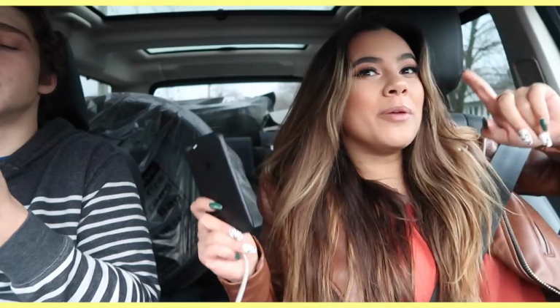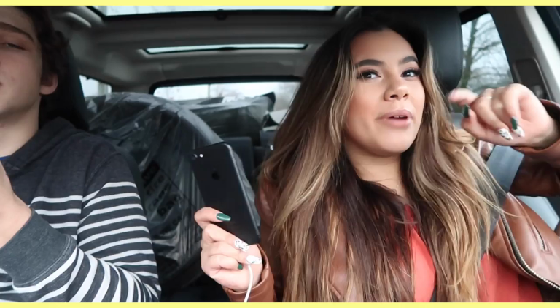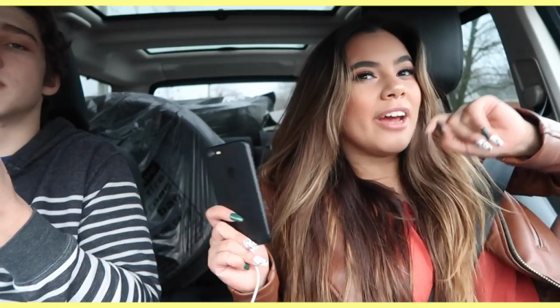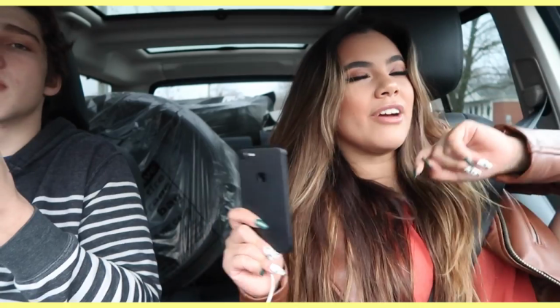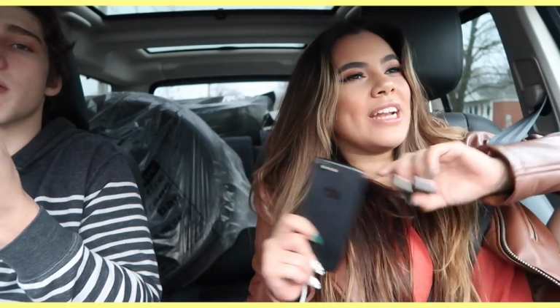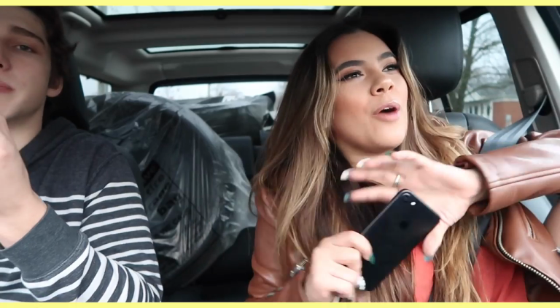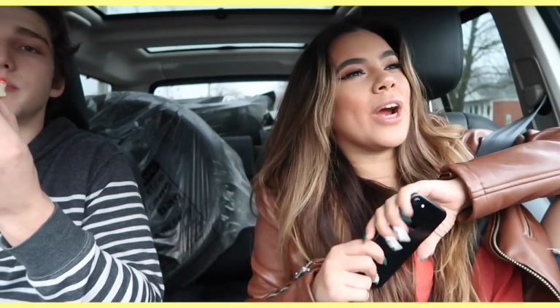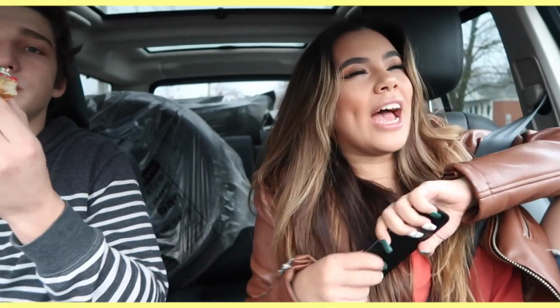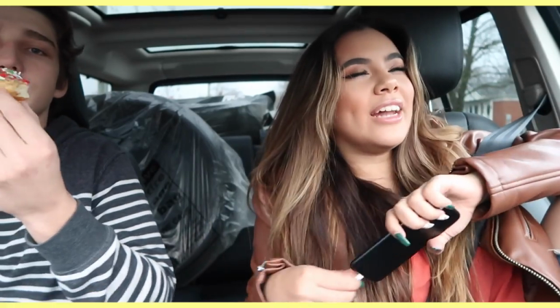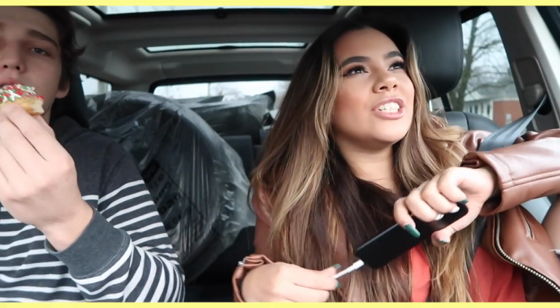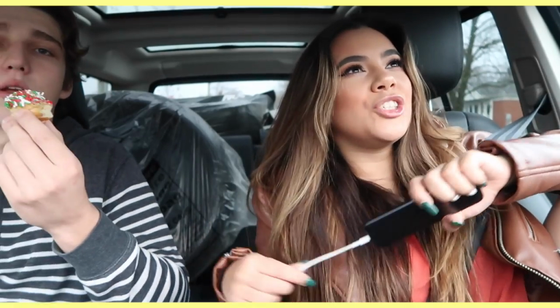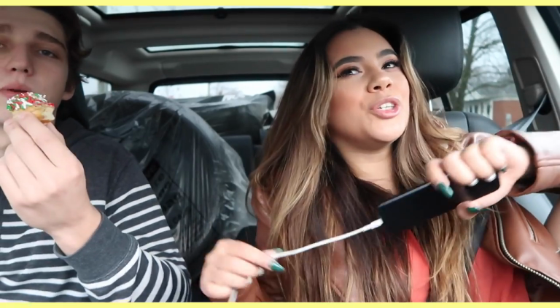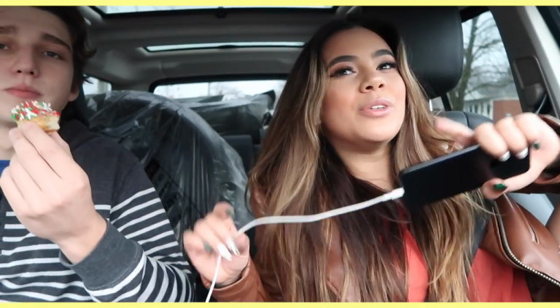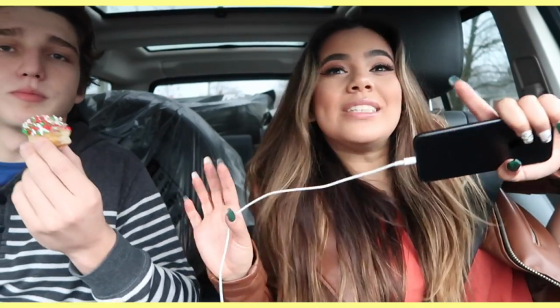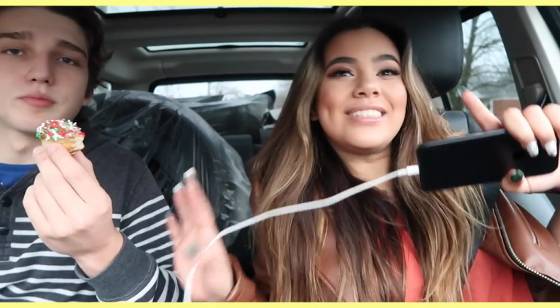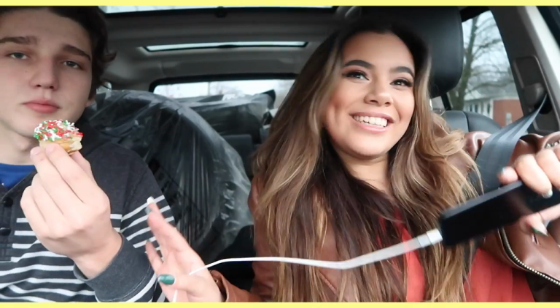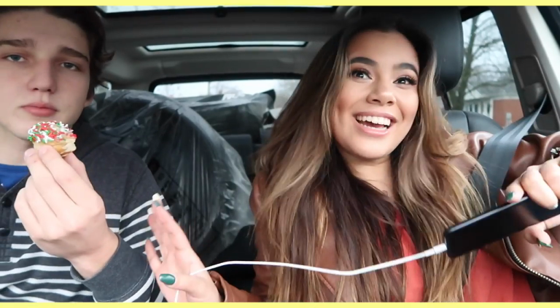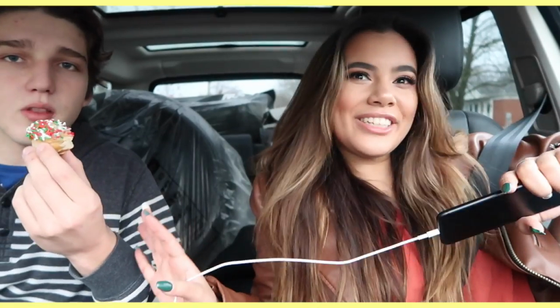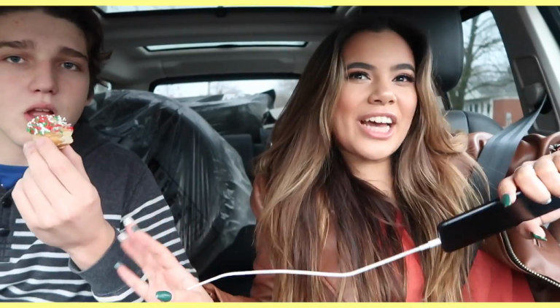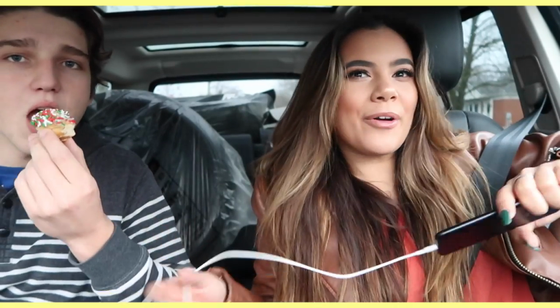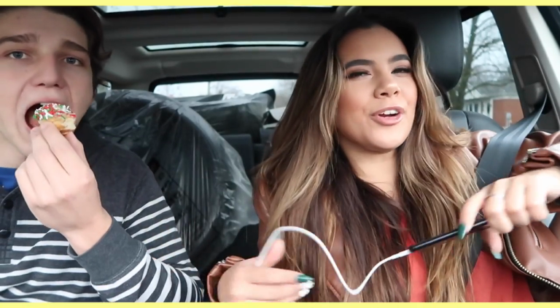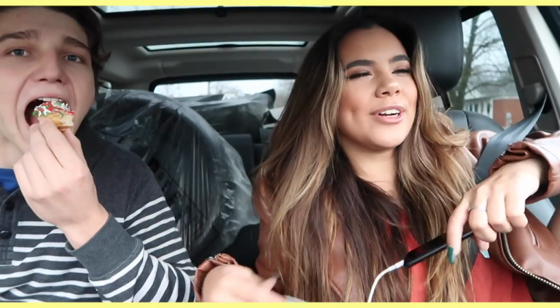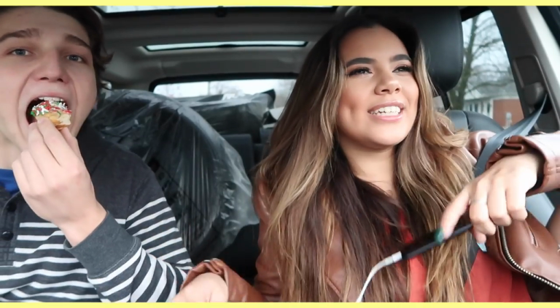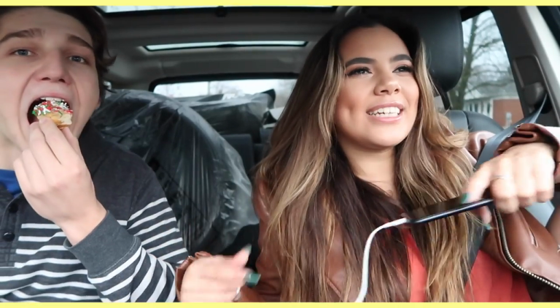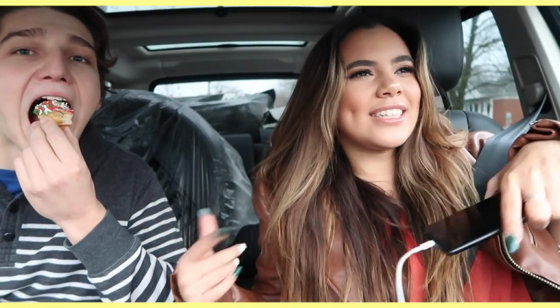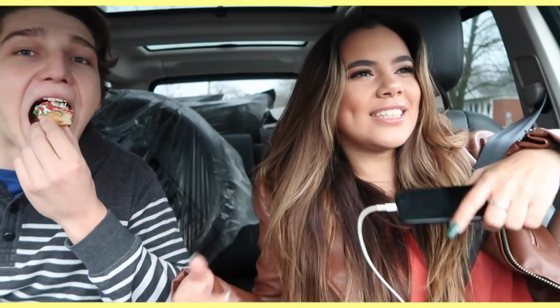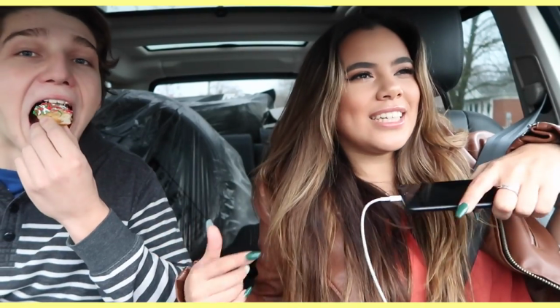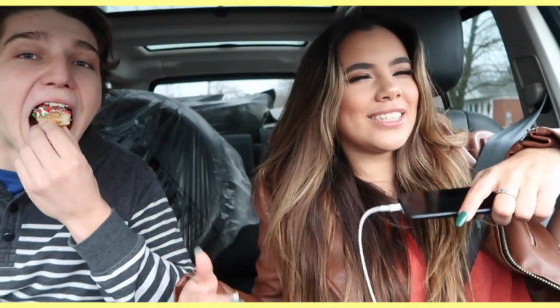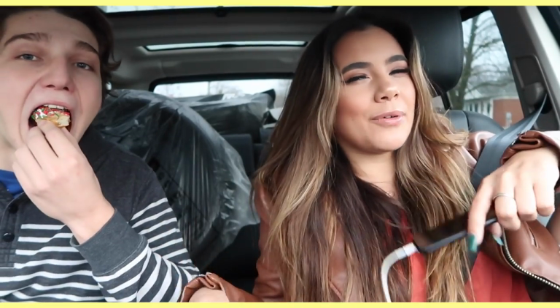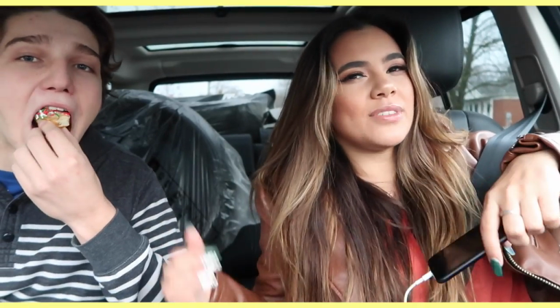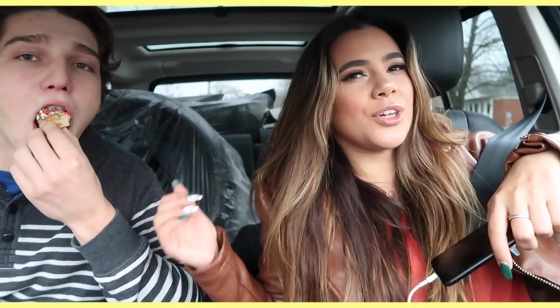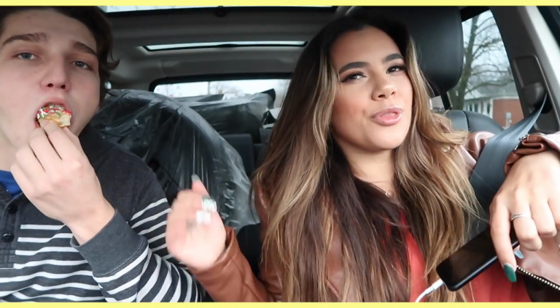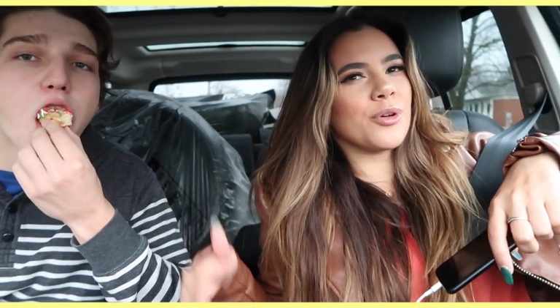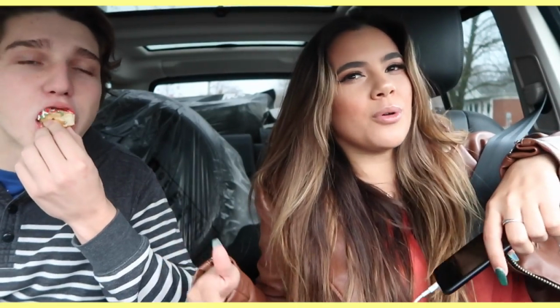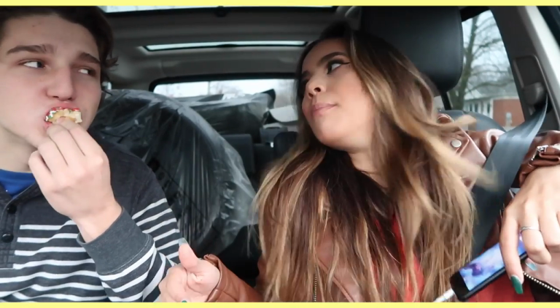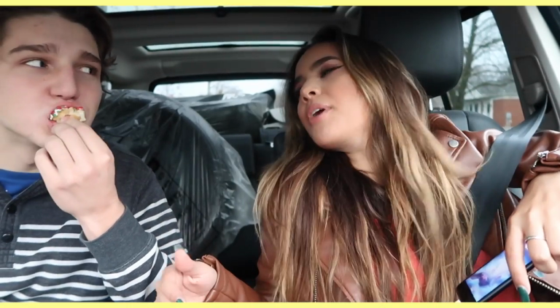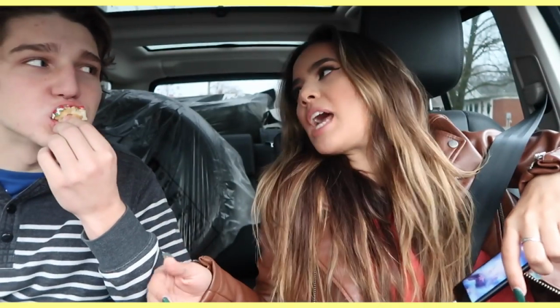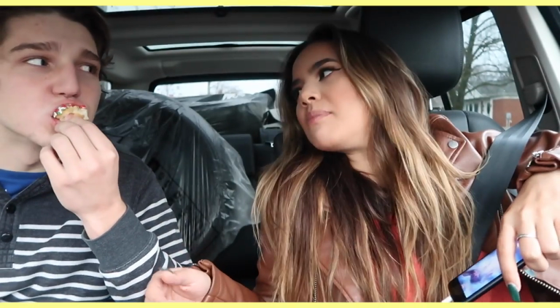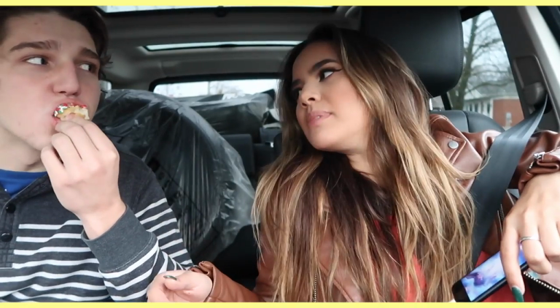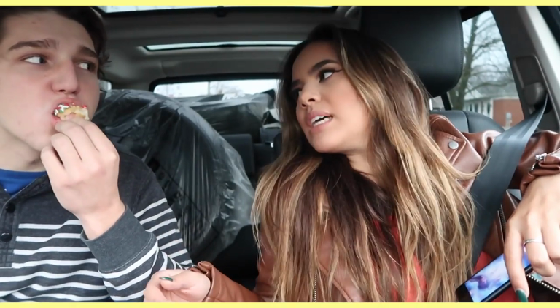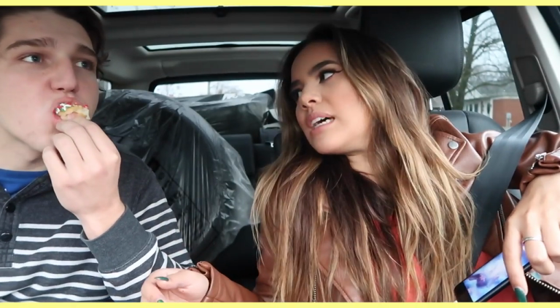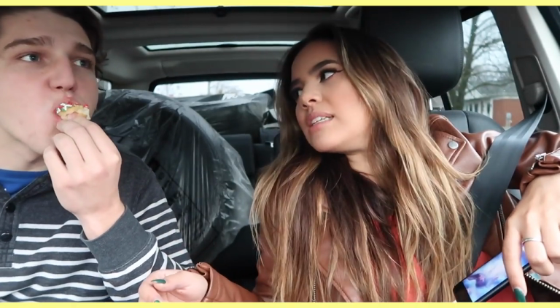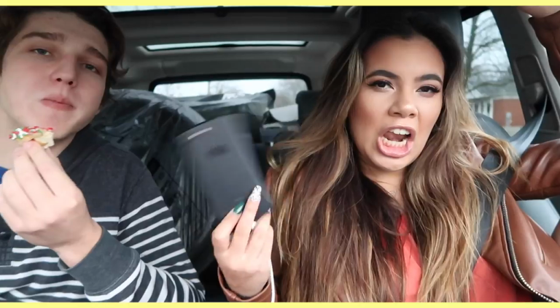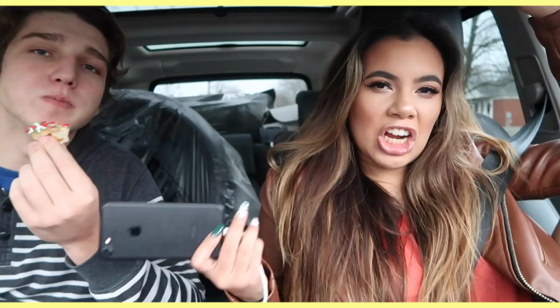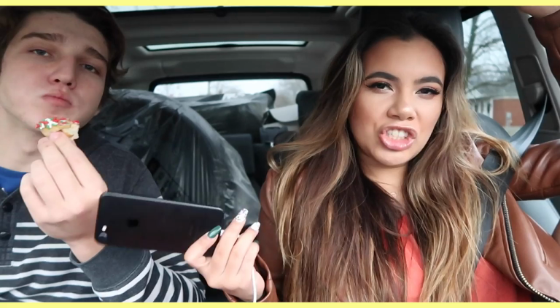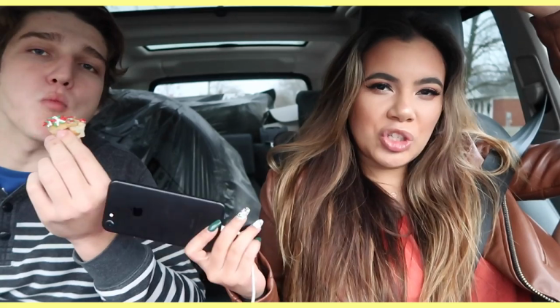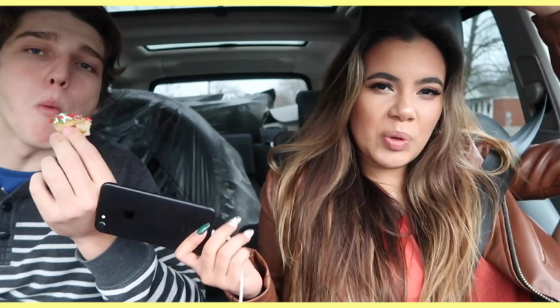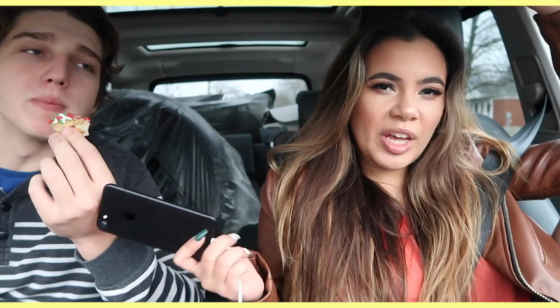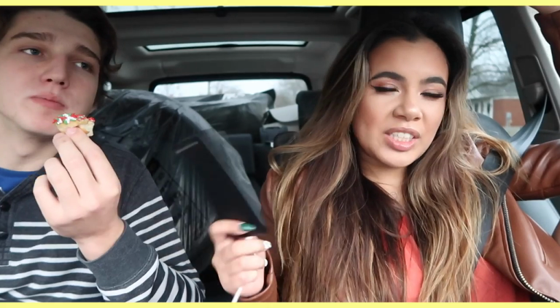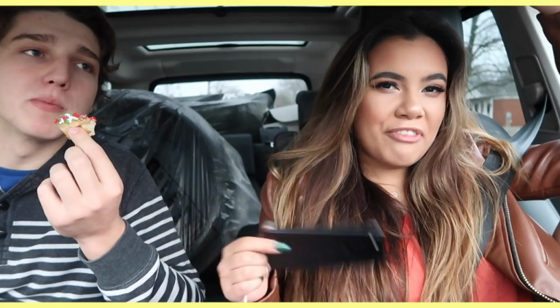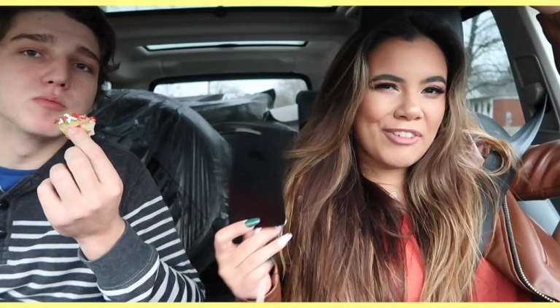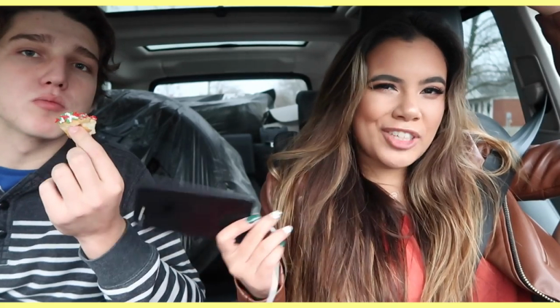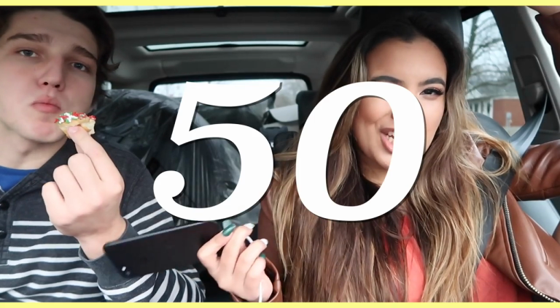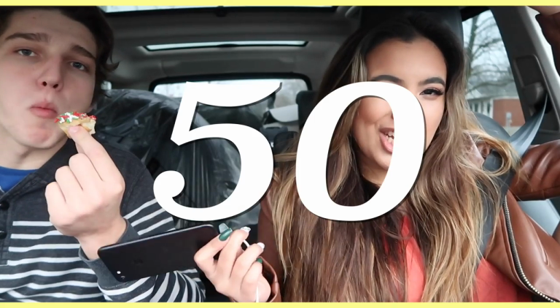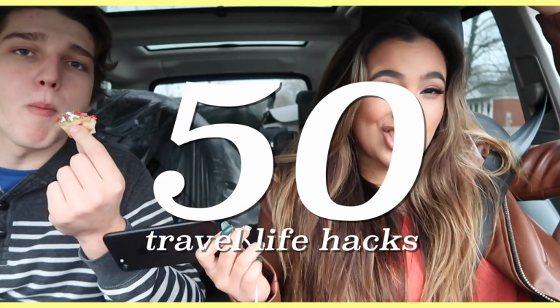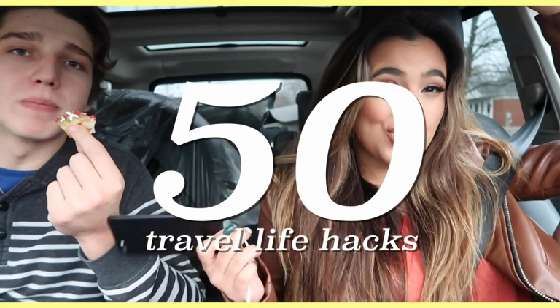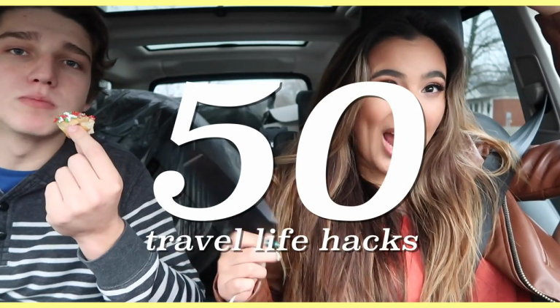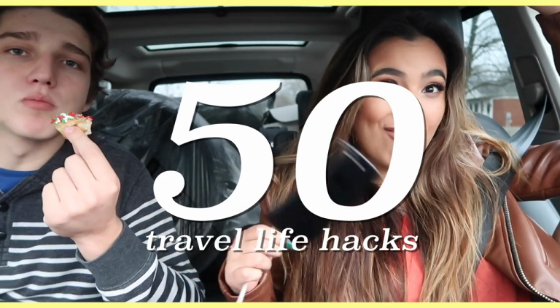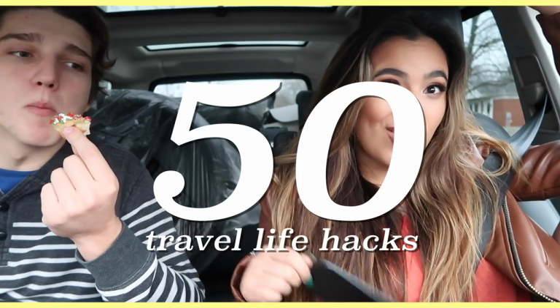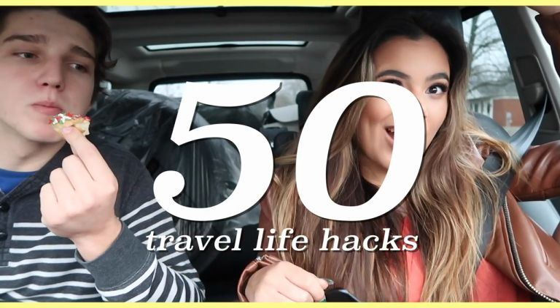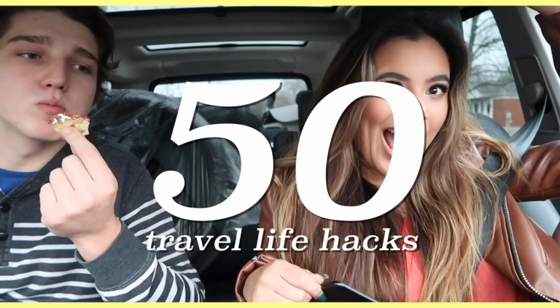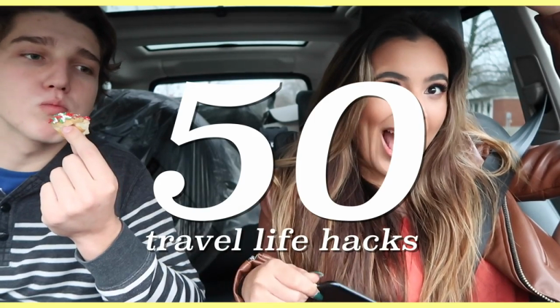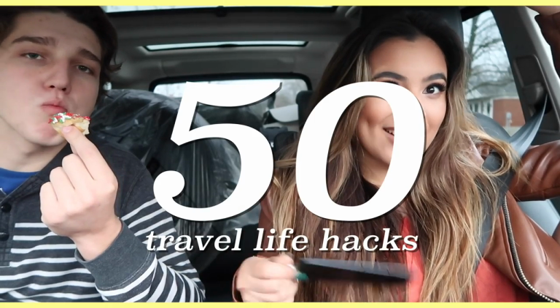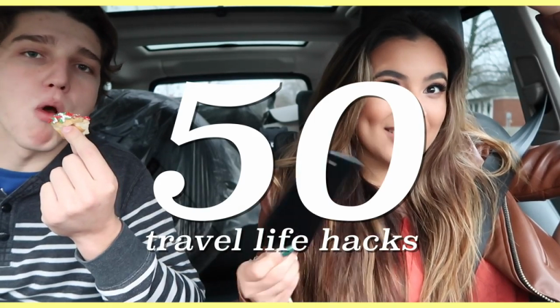We're in Barrie right now, heading to the CN Tower. In order to get to the CN Tower we have to go through Brampton. Let's do this — 50 travel hacks.